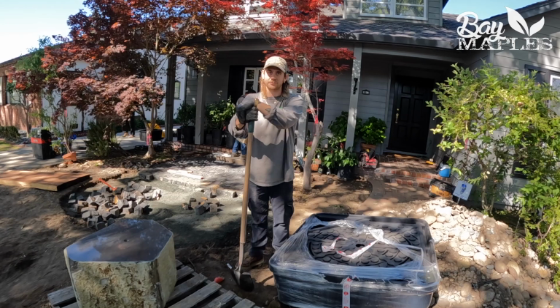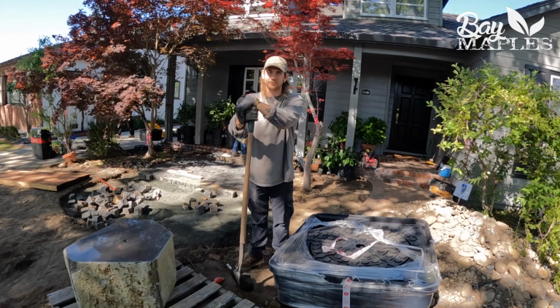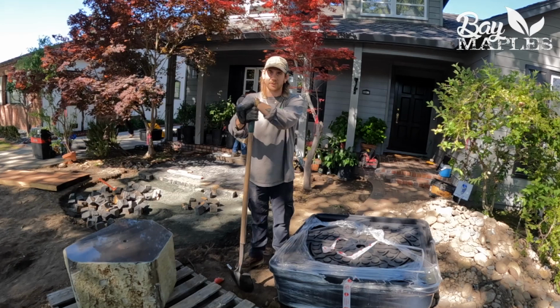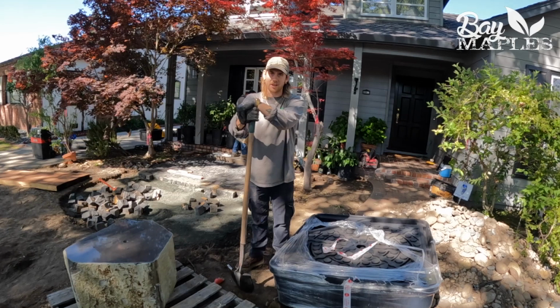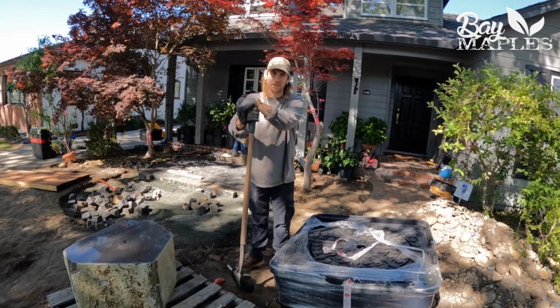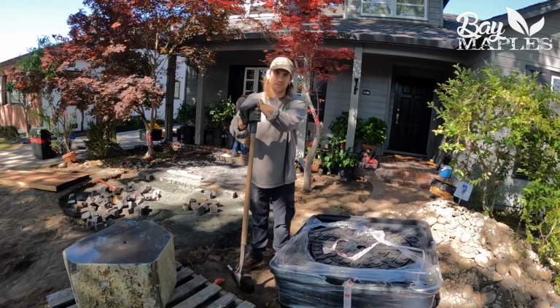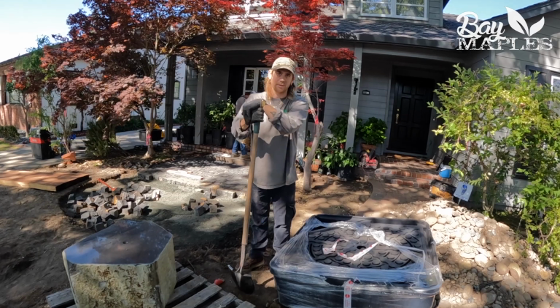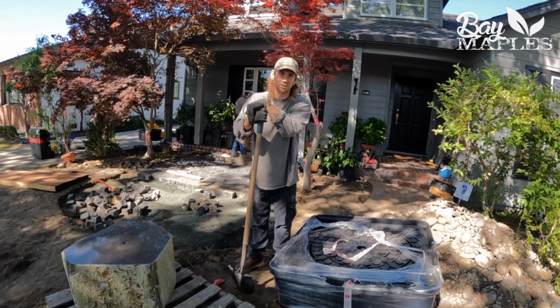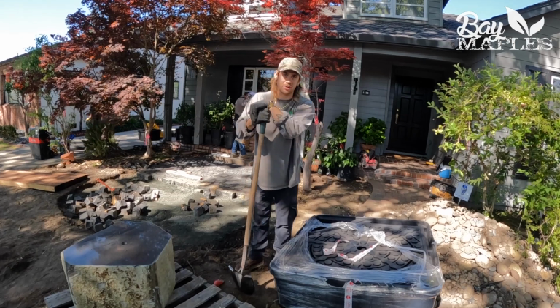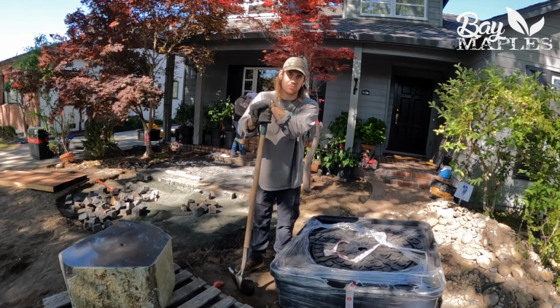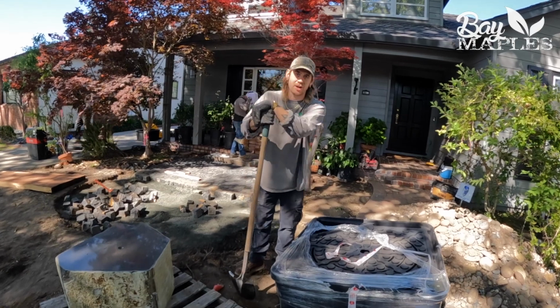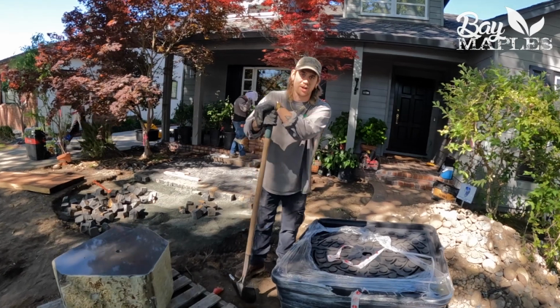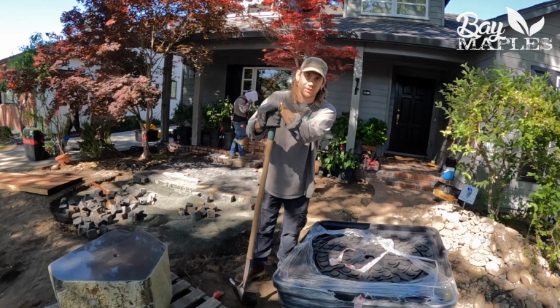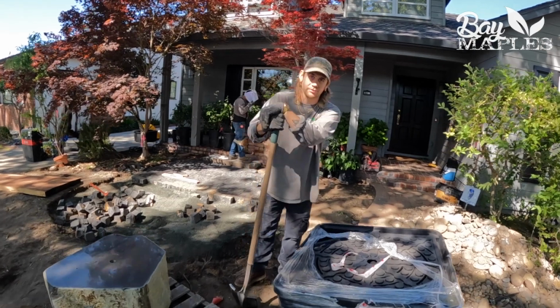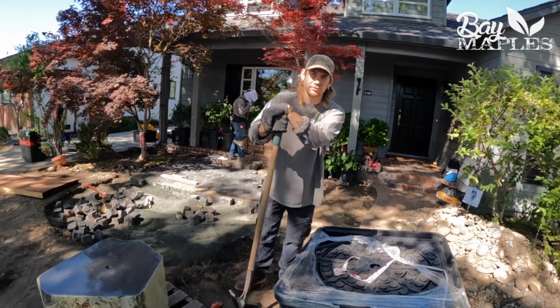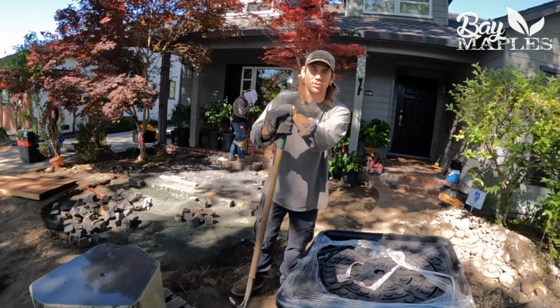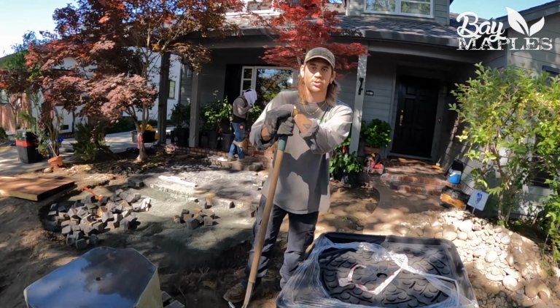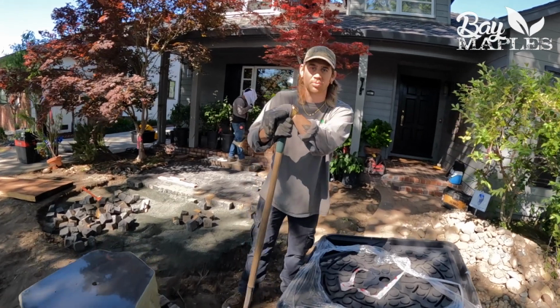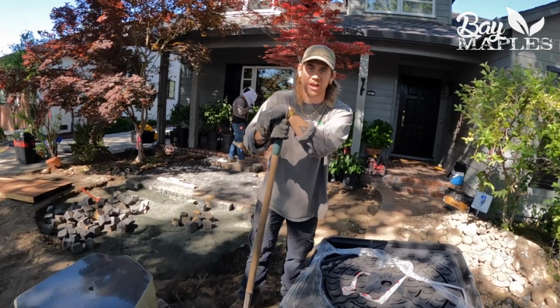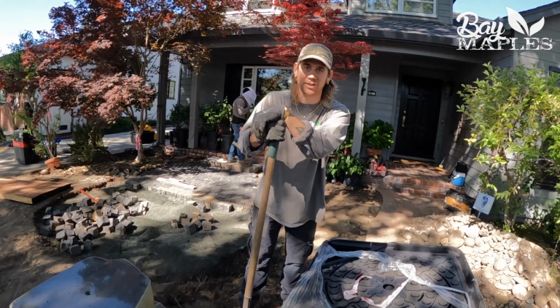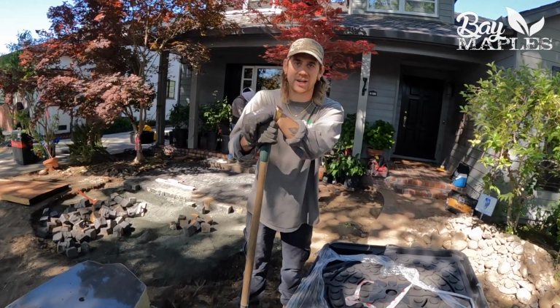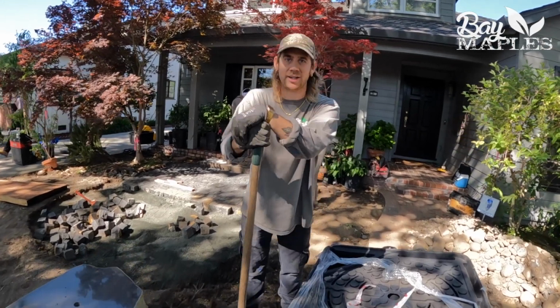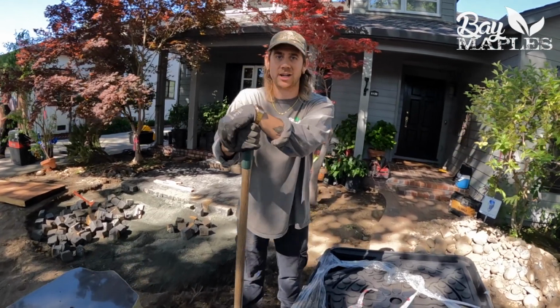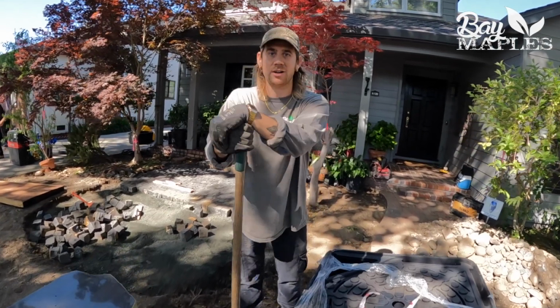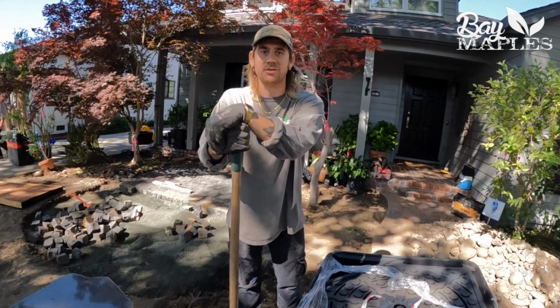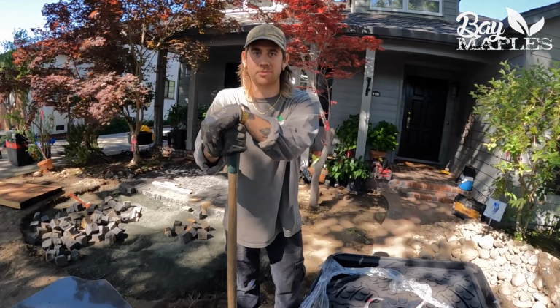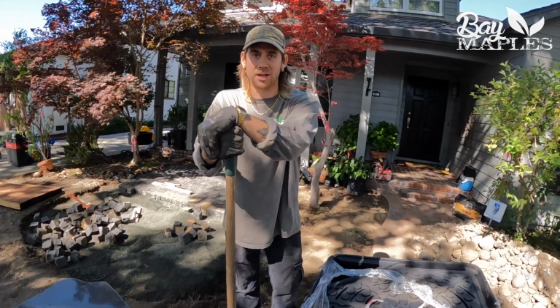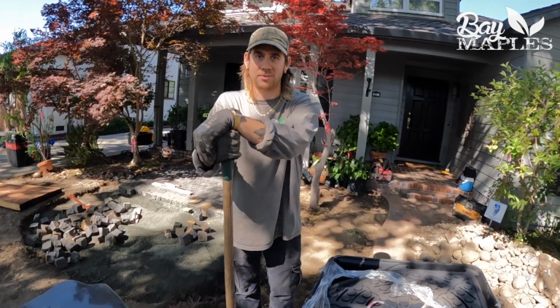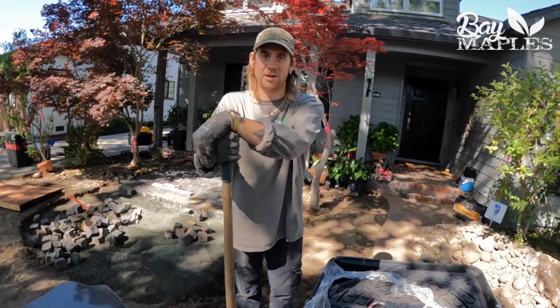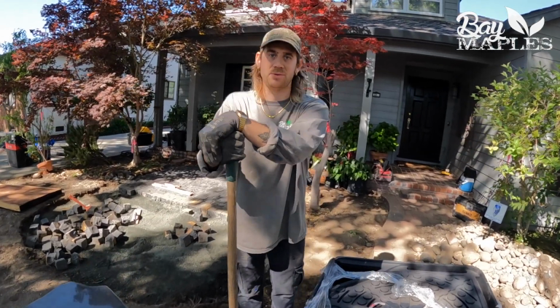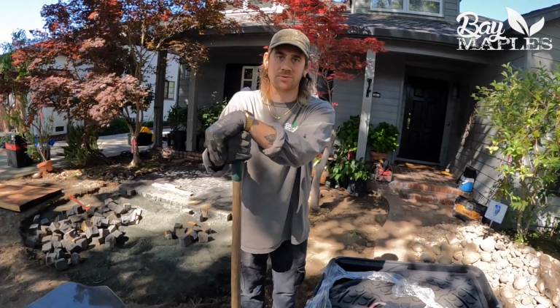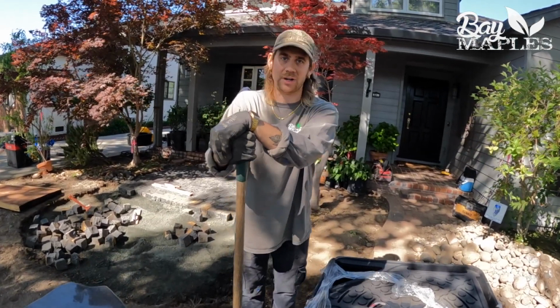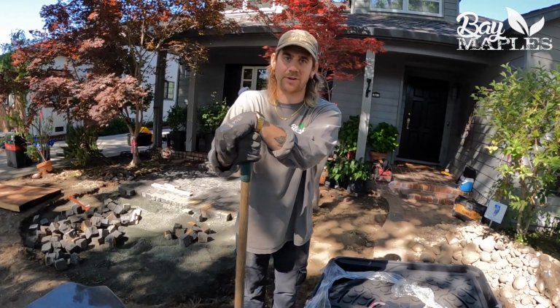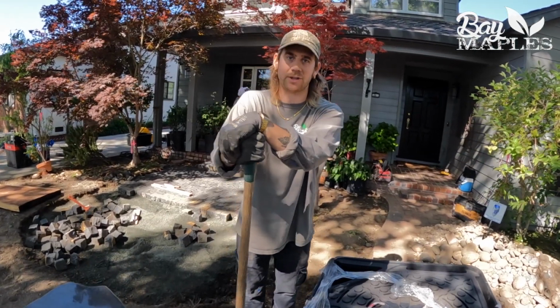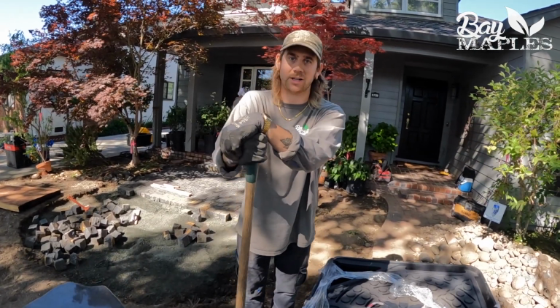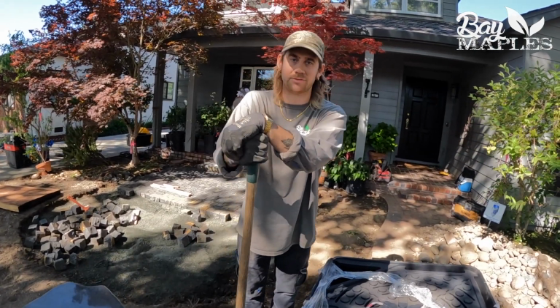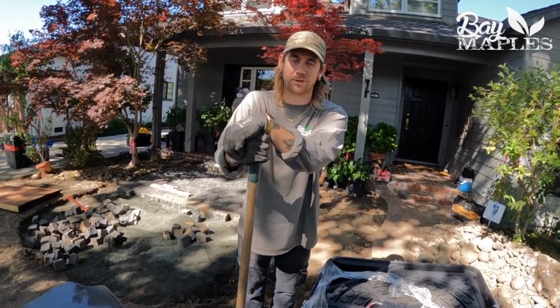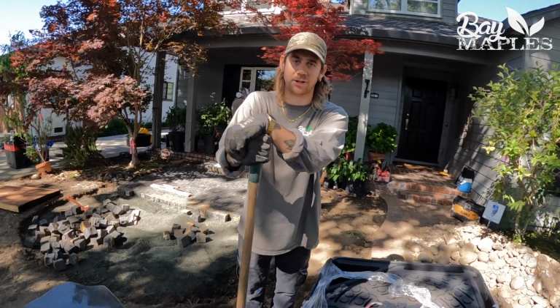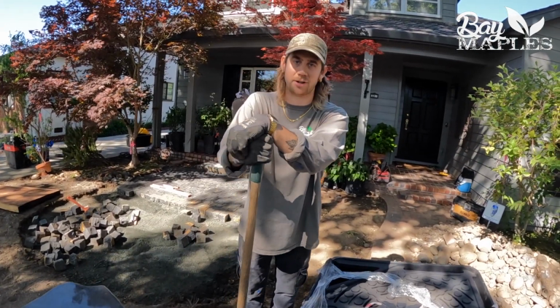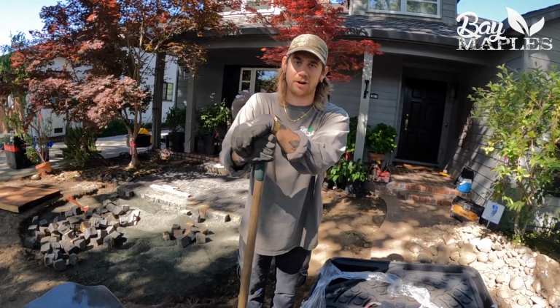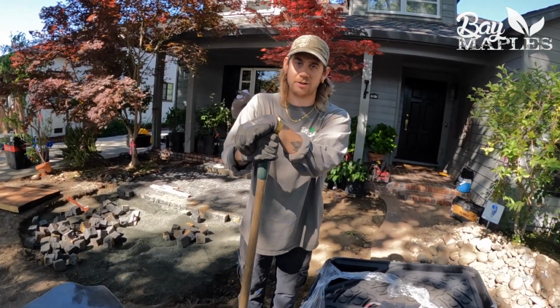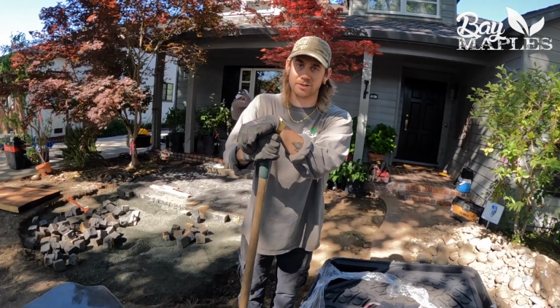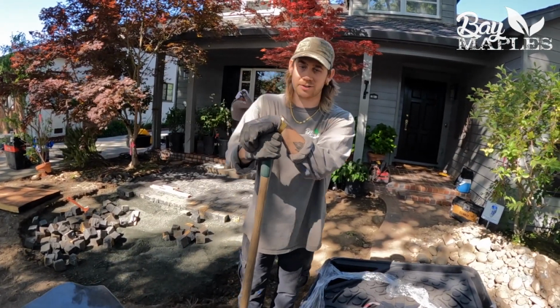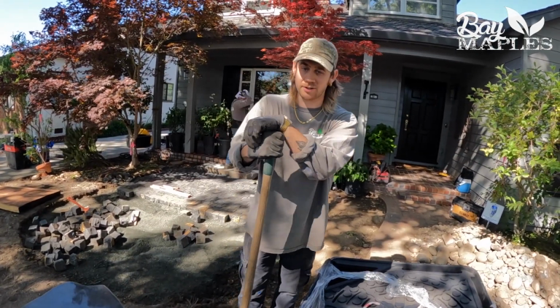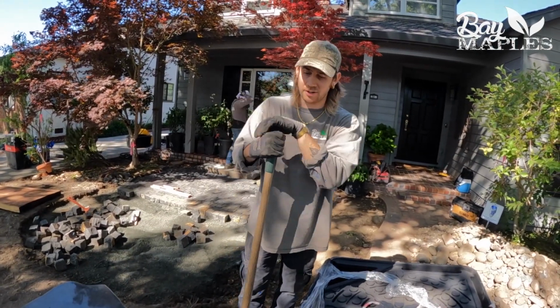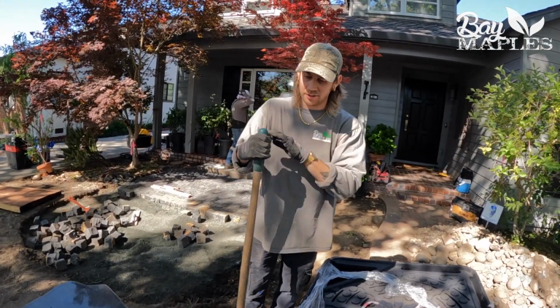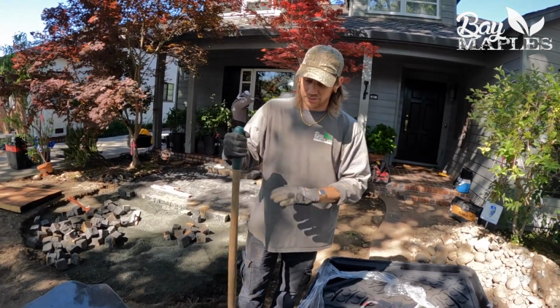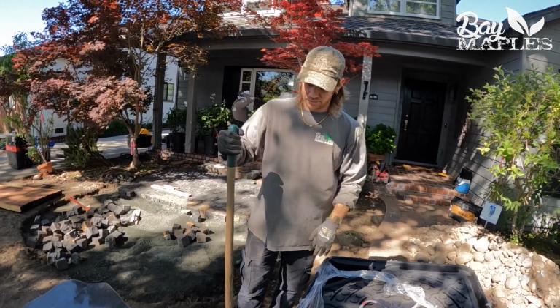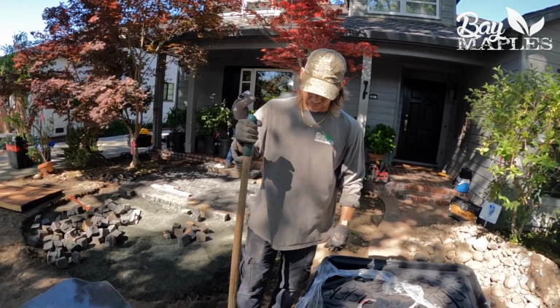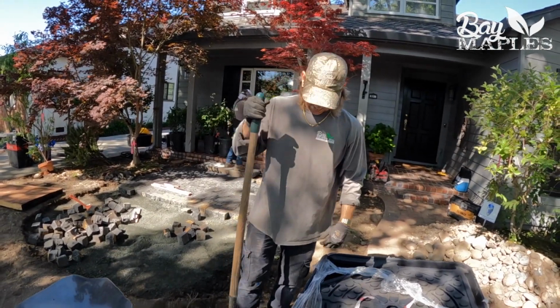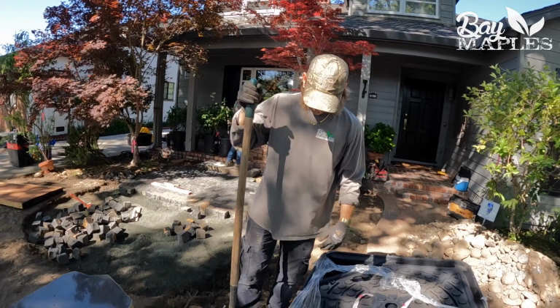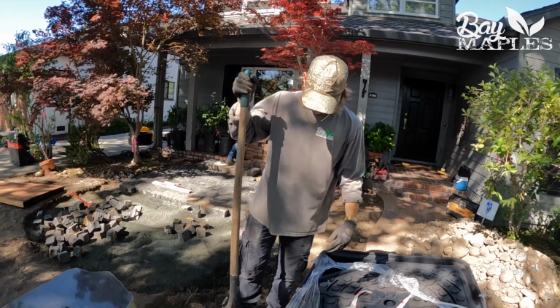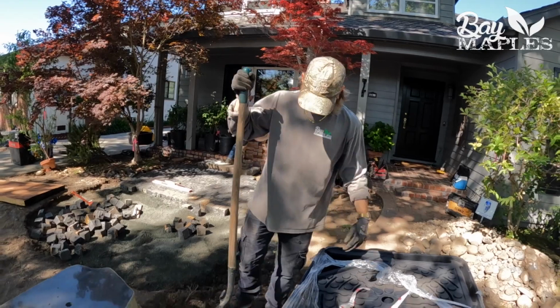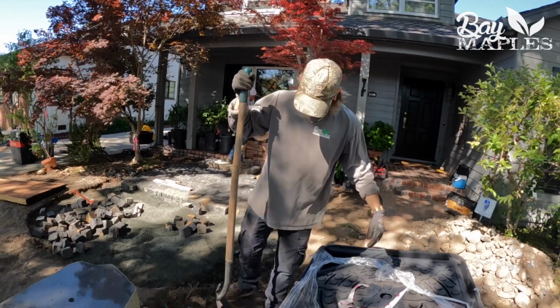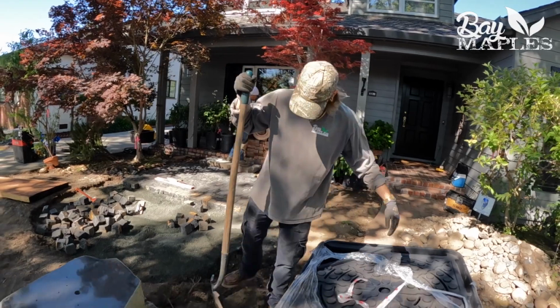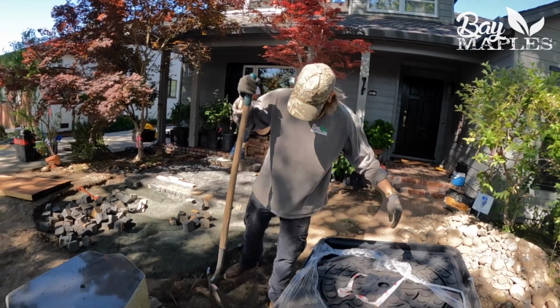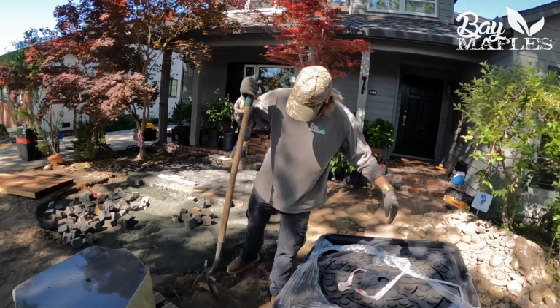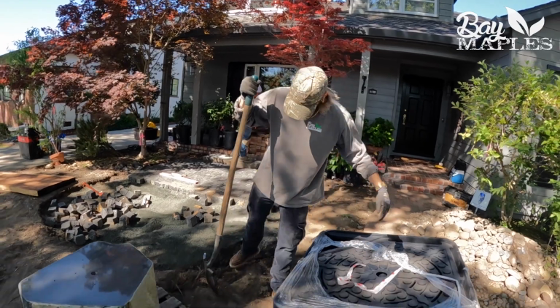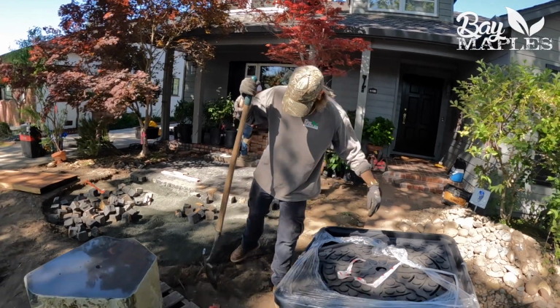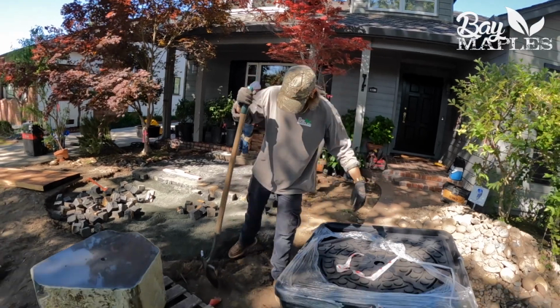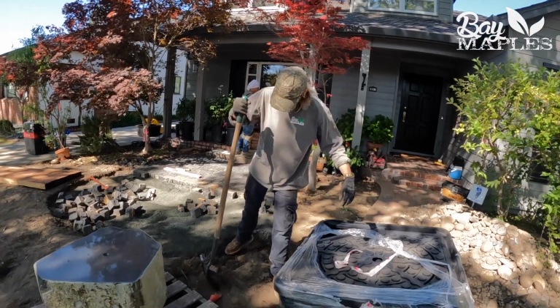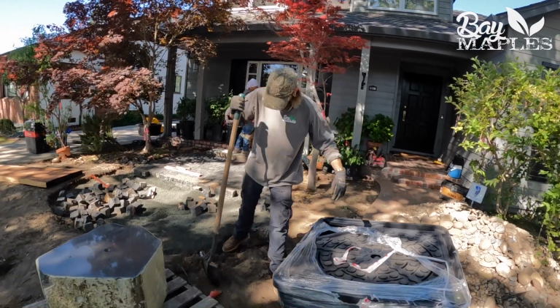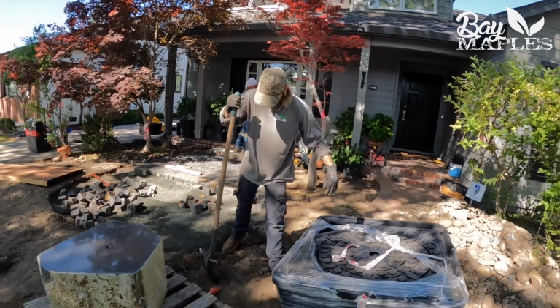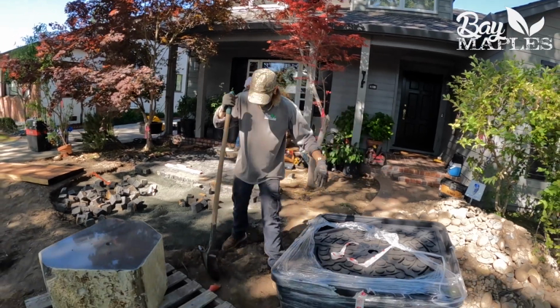Hi, welcome. Bruce Ballantyne here from Bay Maples Wild California Gardens, doing a little water feature here today.